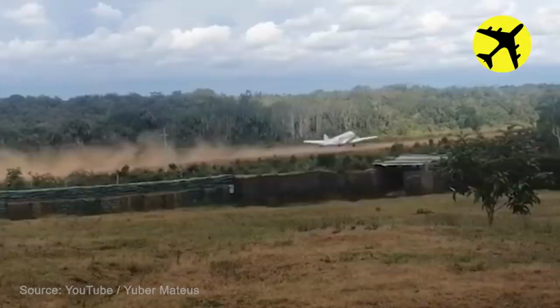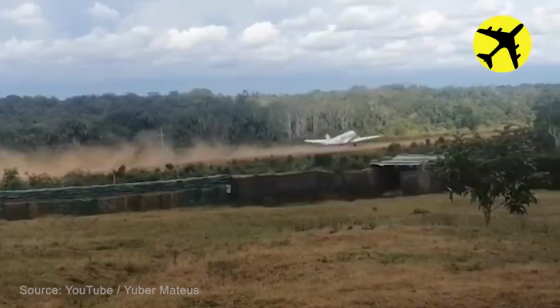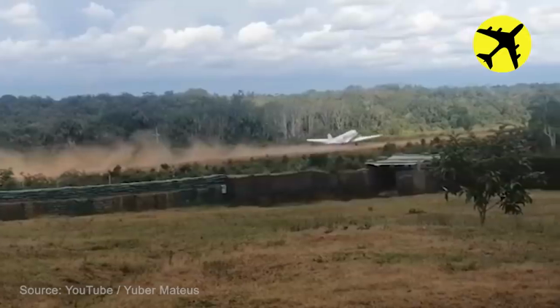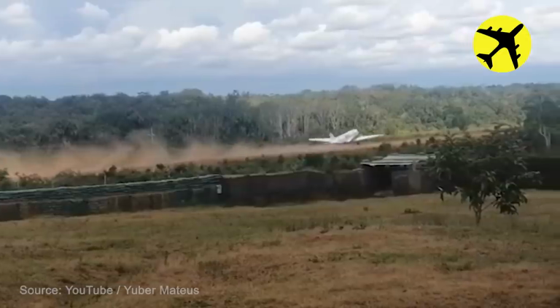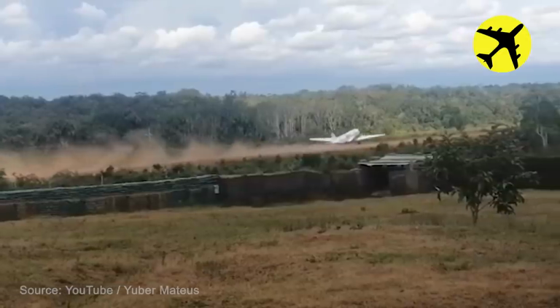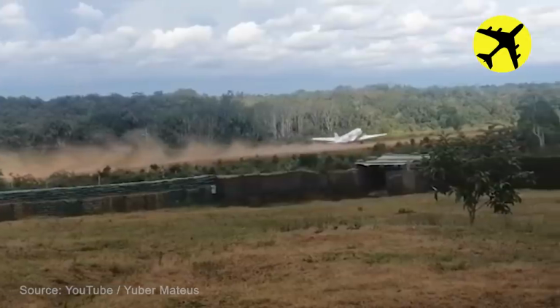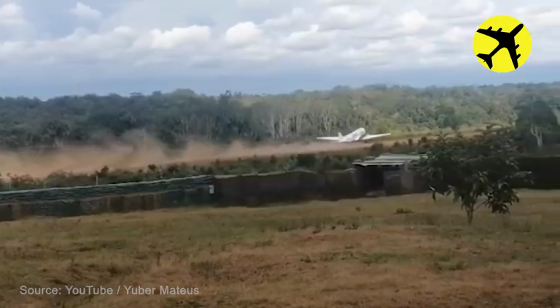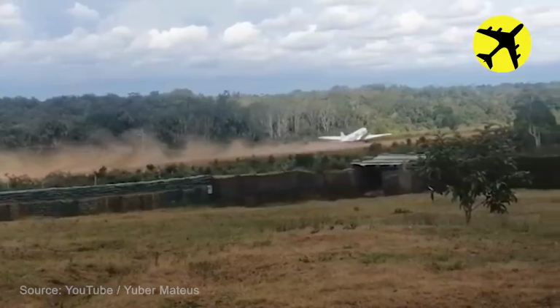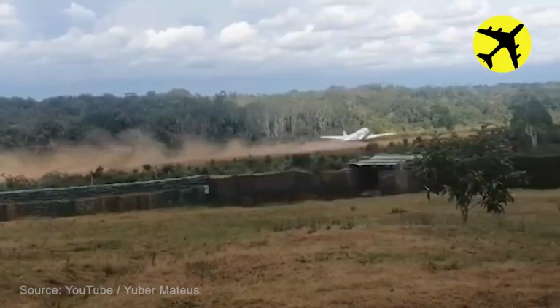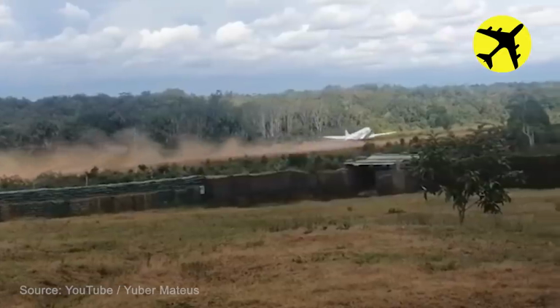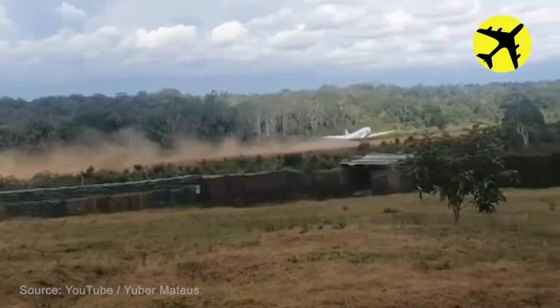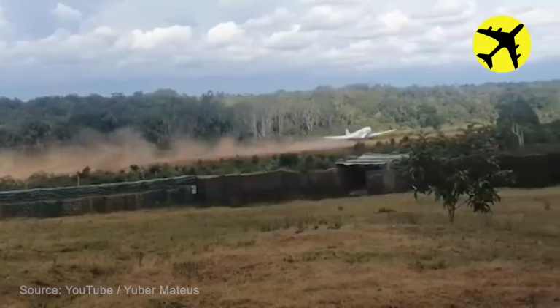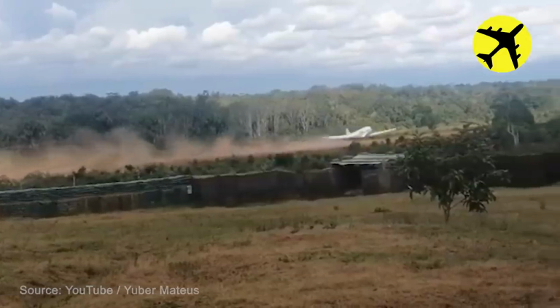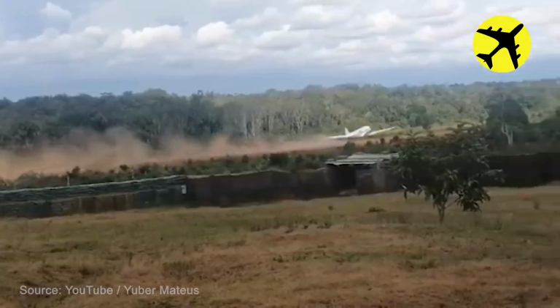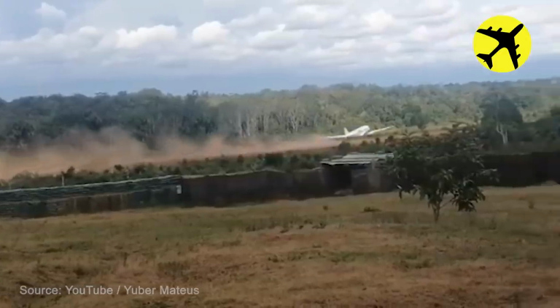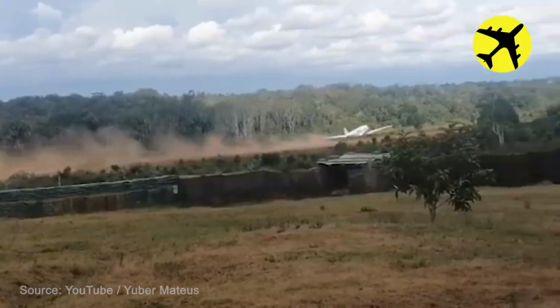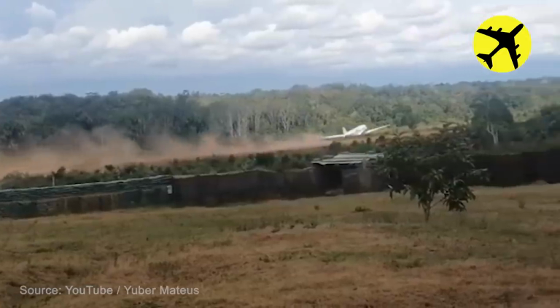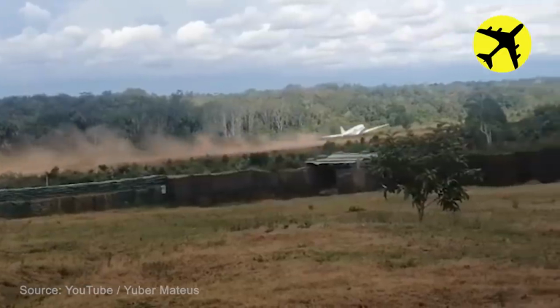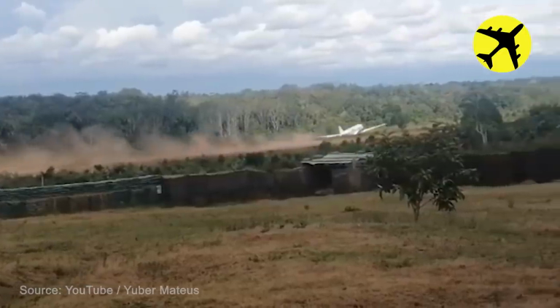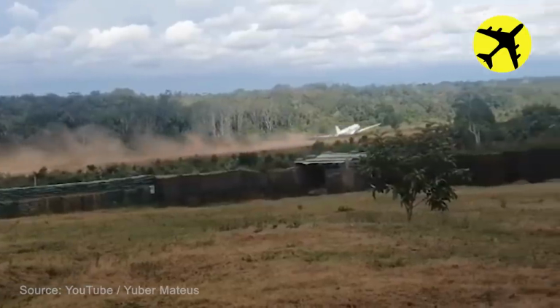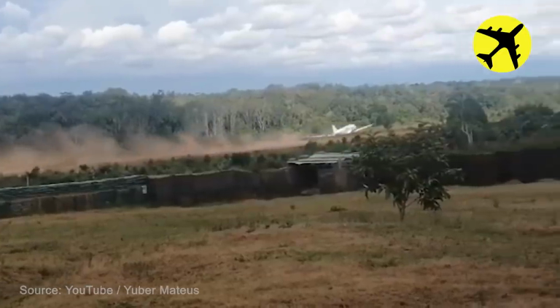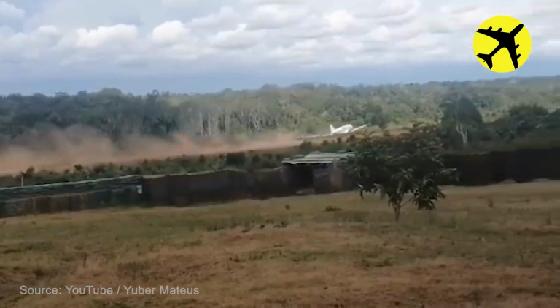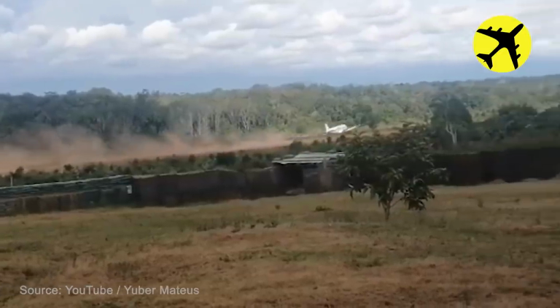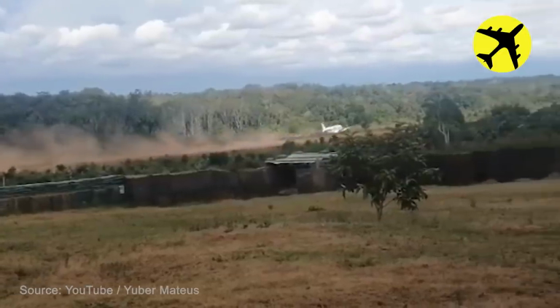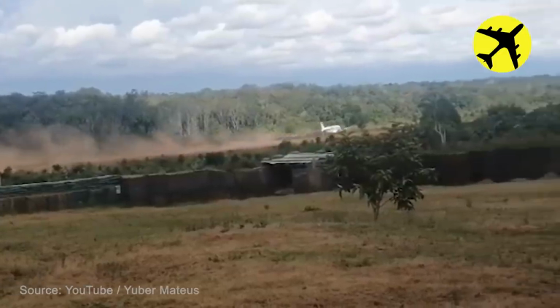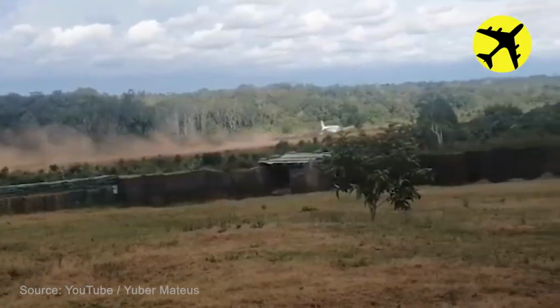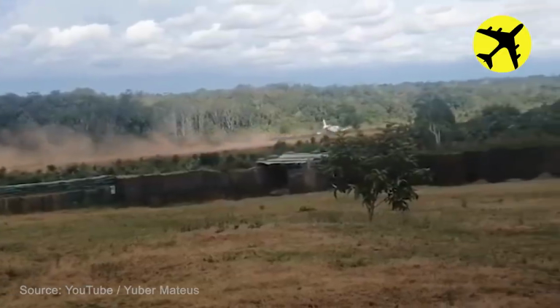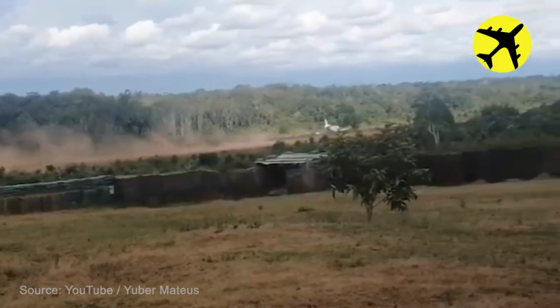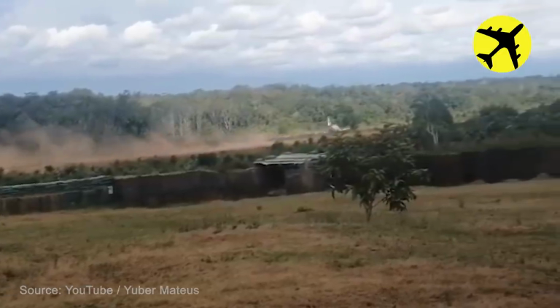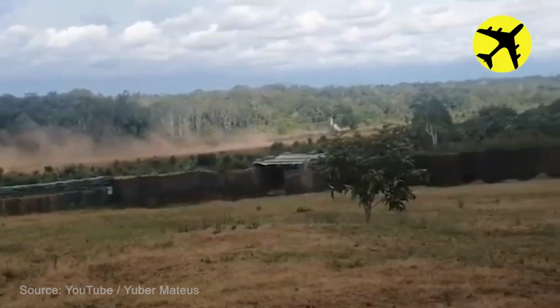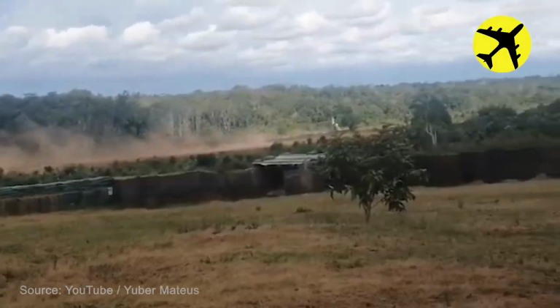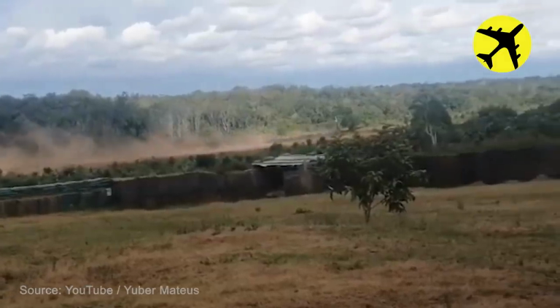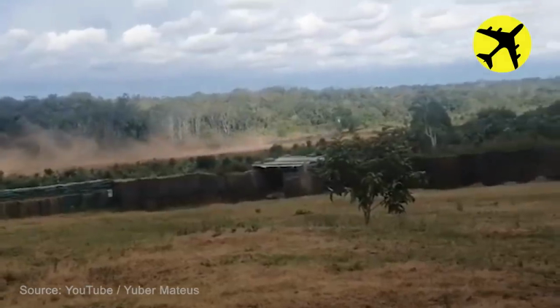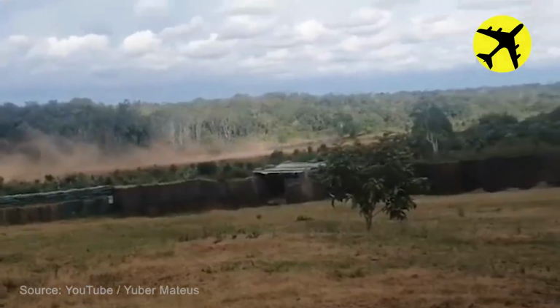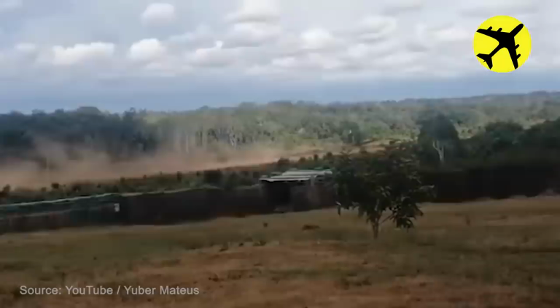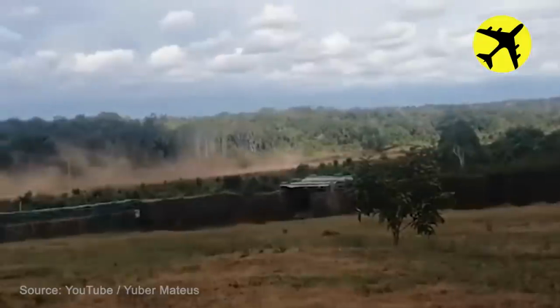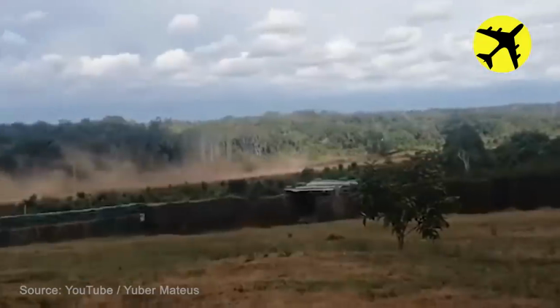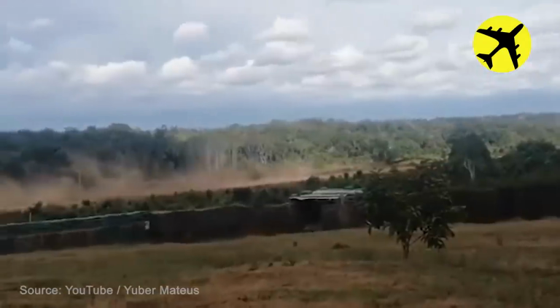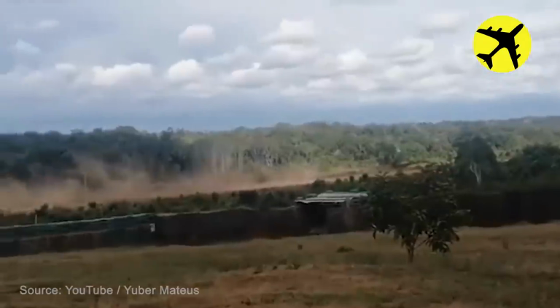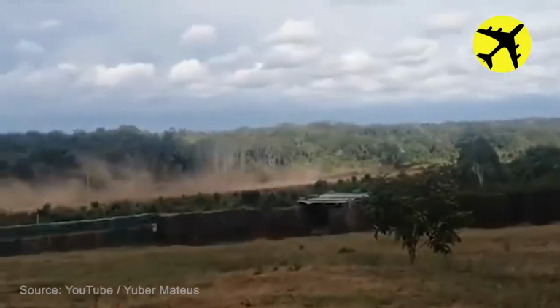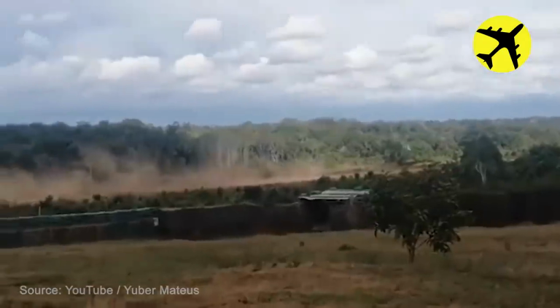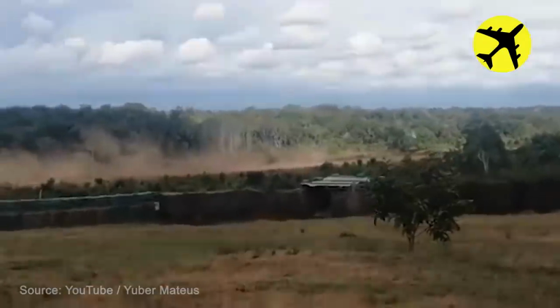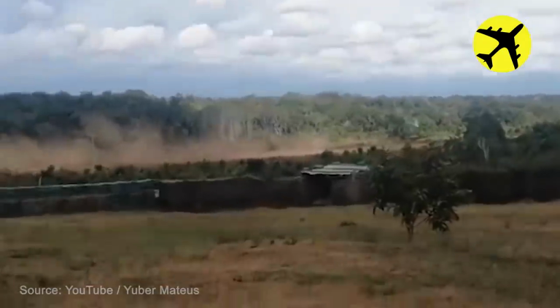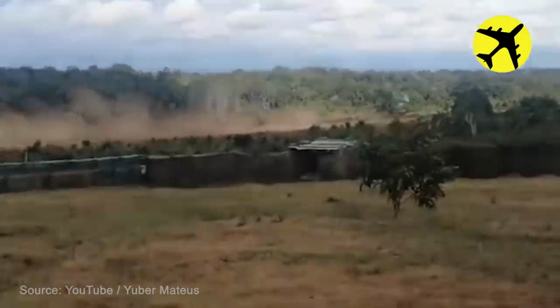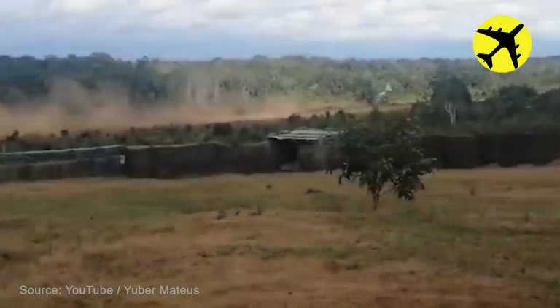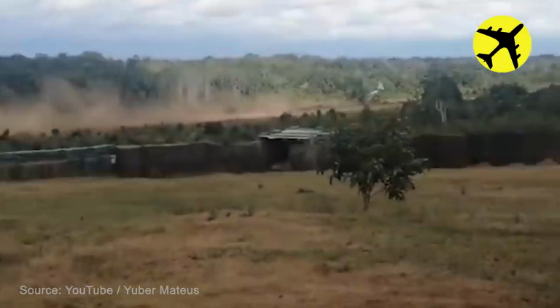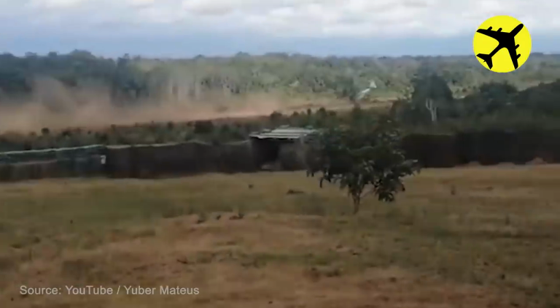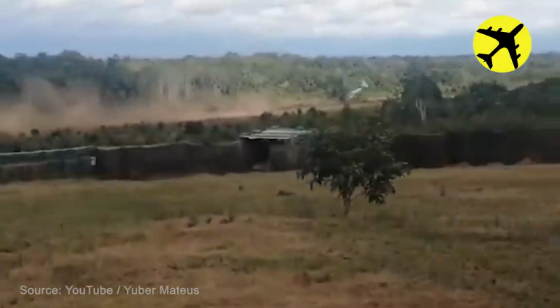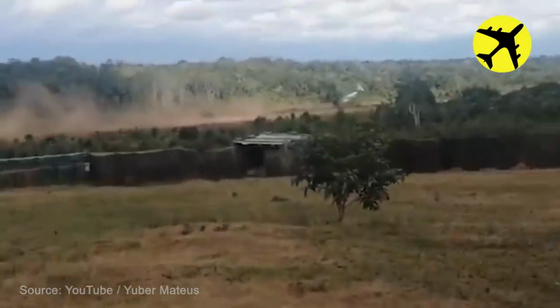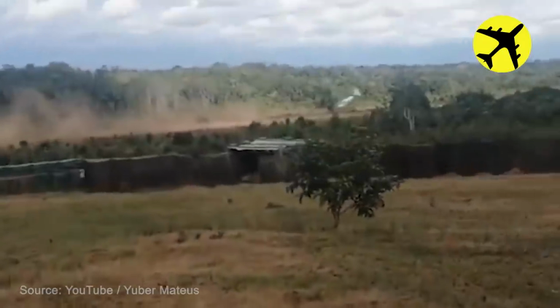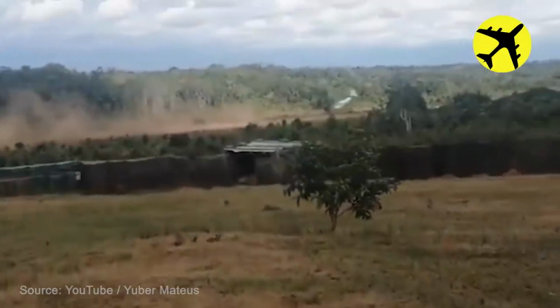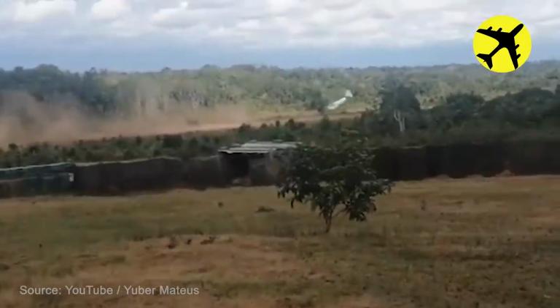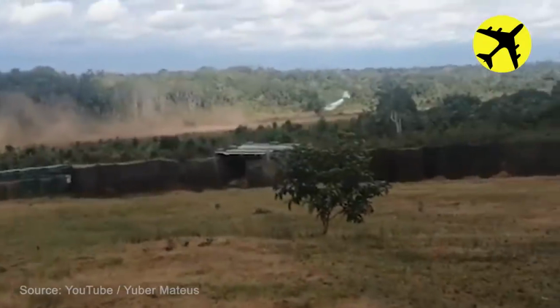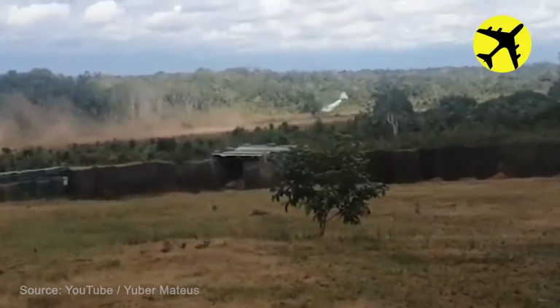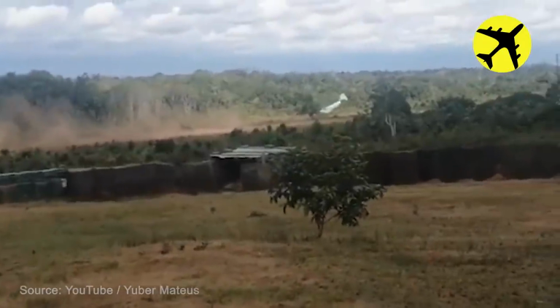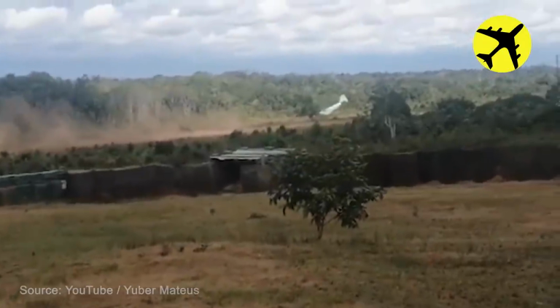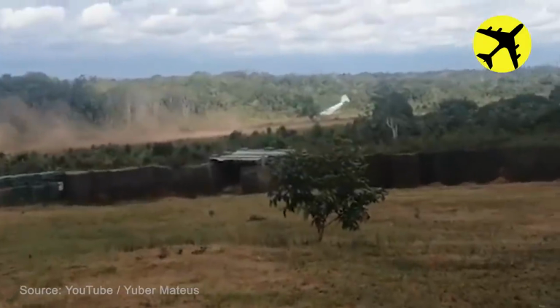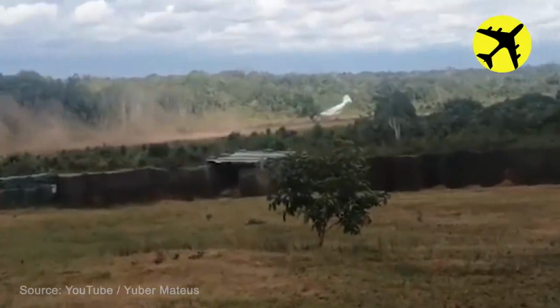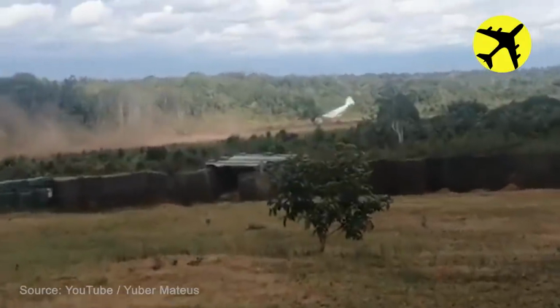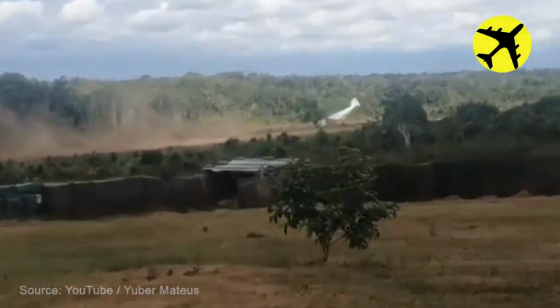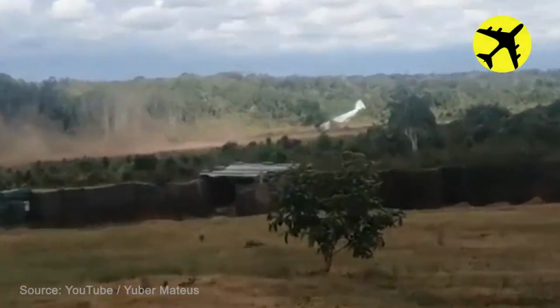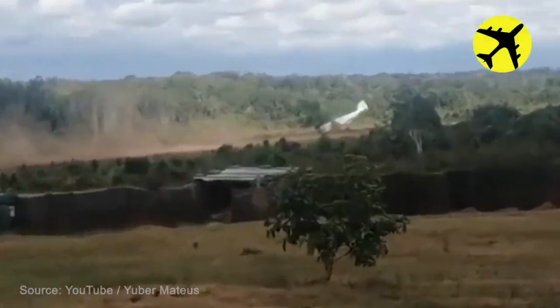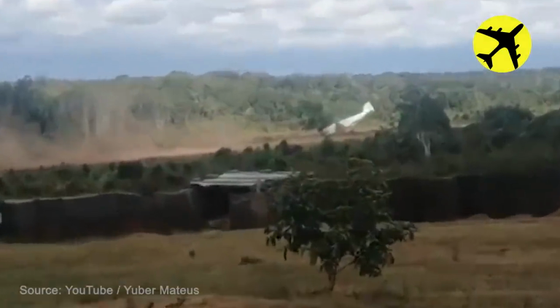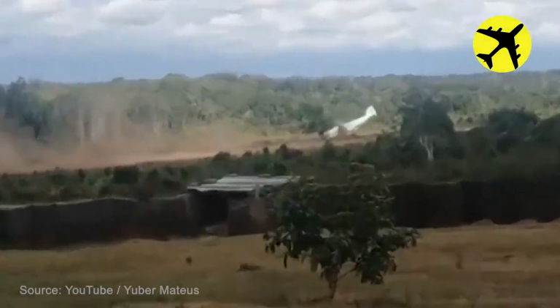DC-3 burst tire forces the plane off the runway on takeoff. Luckily, no one was injured.